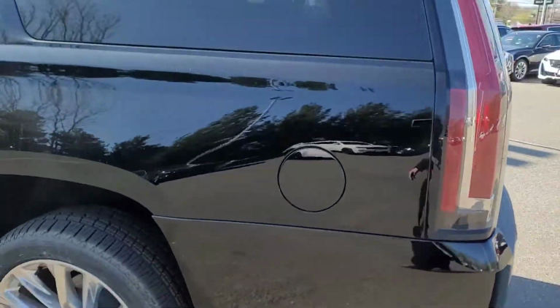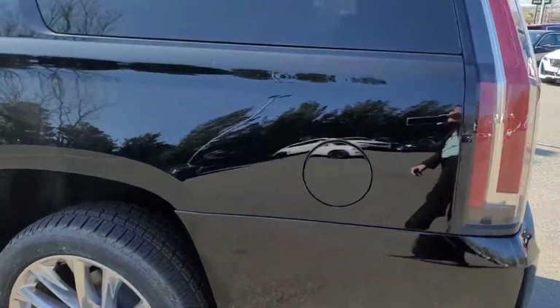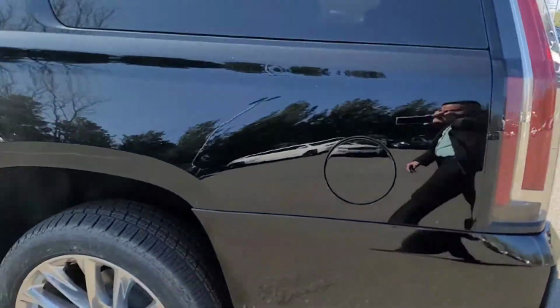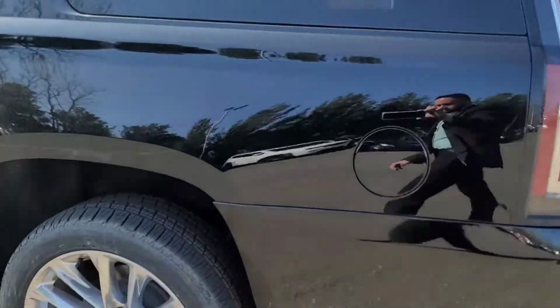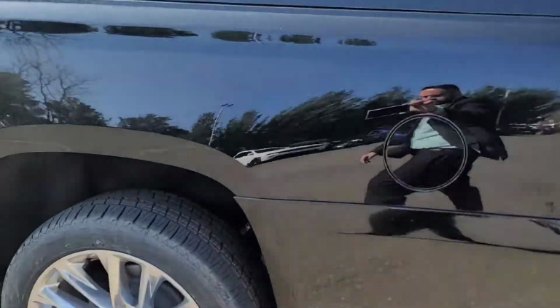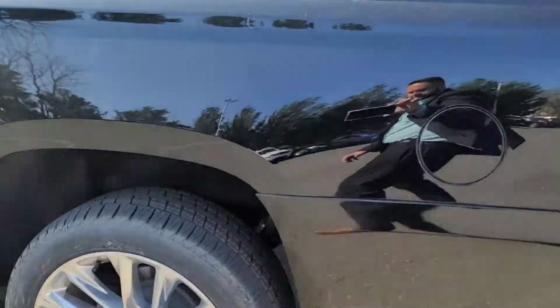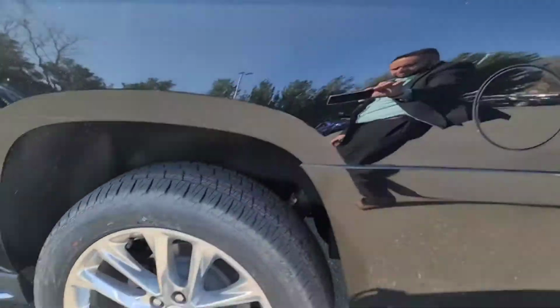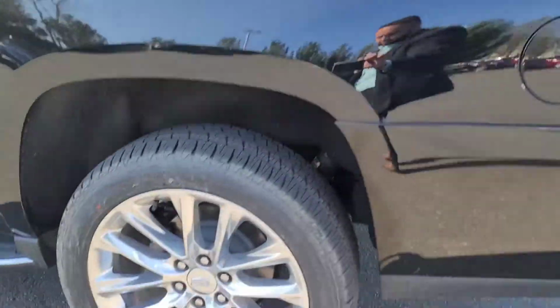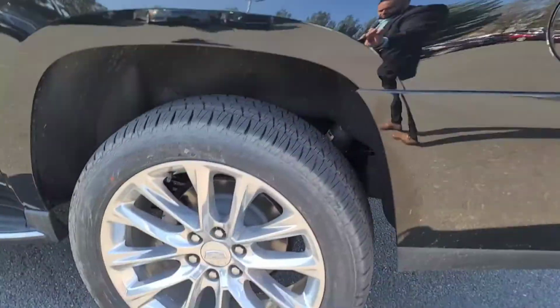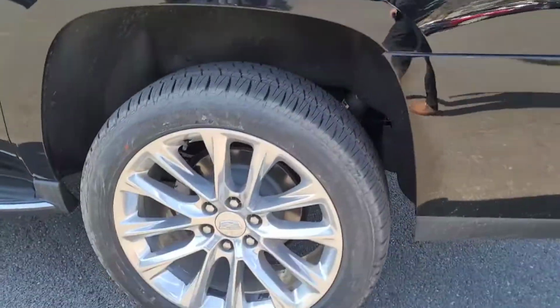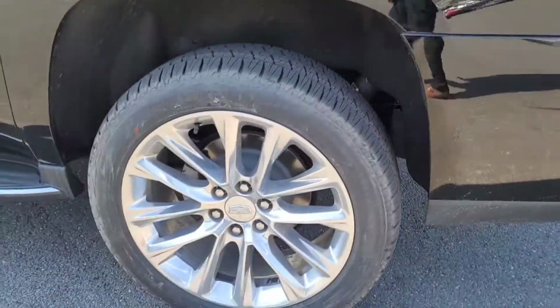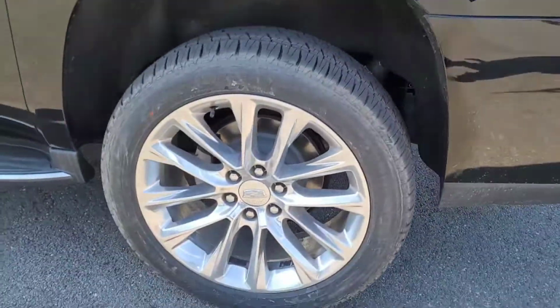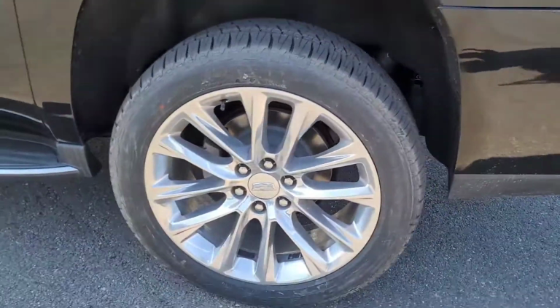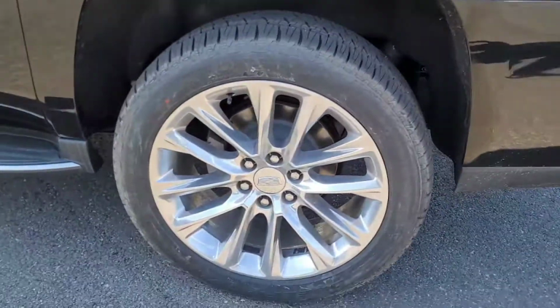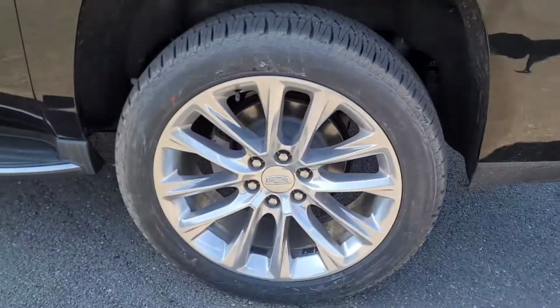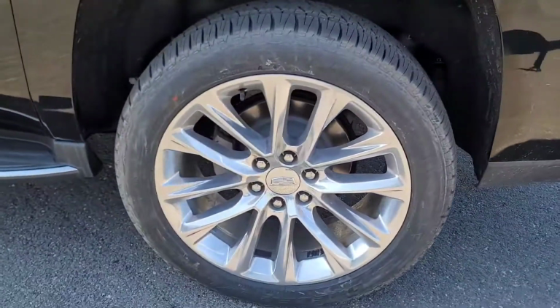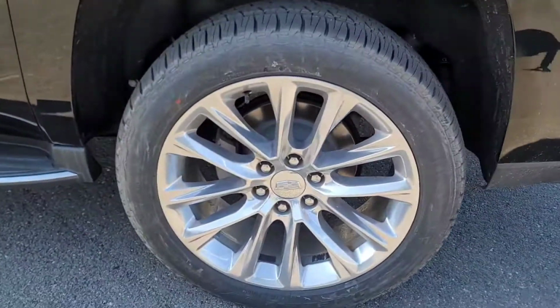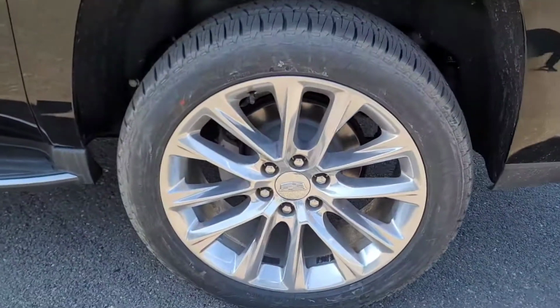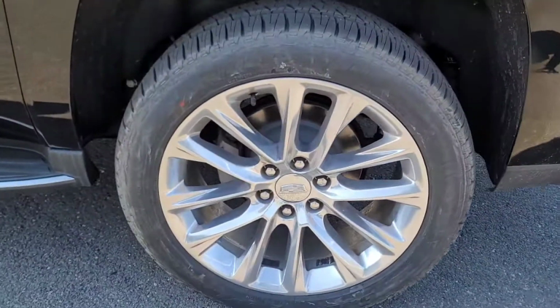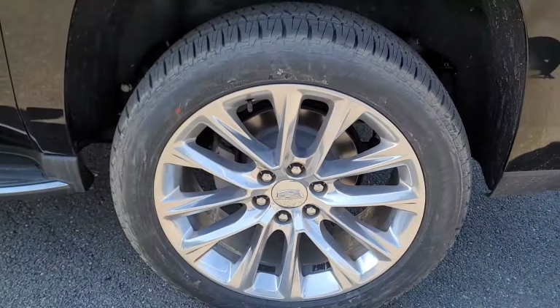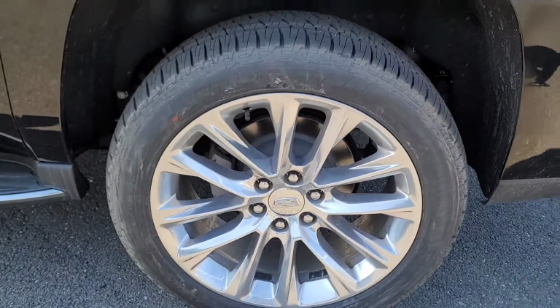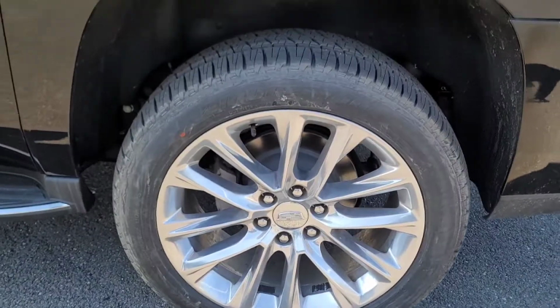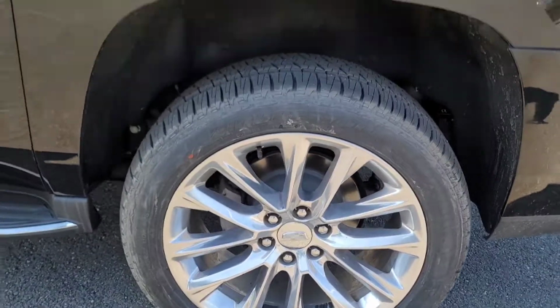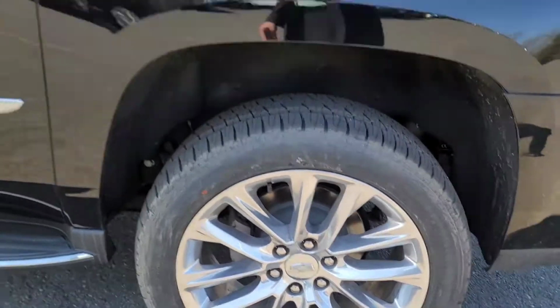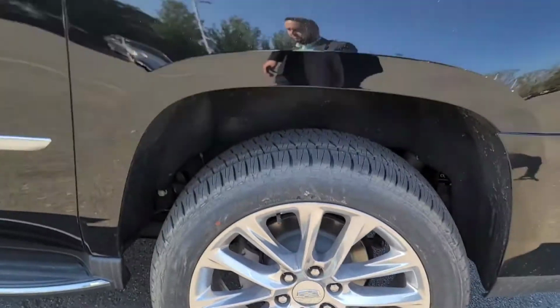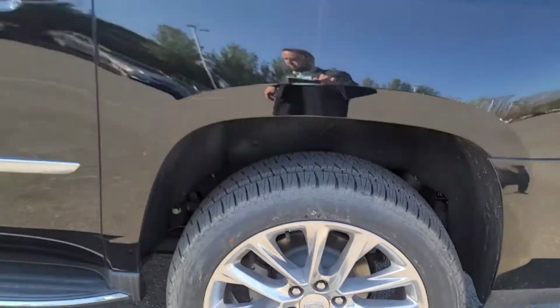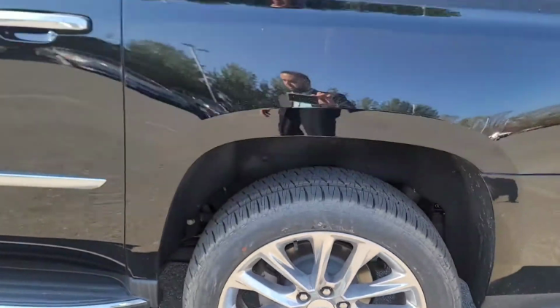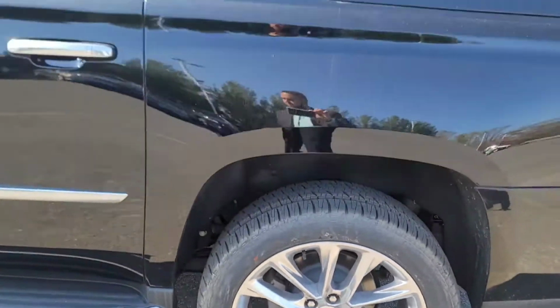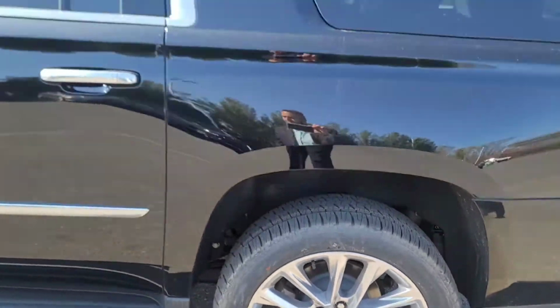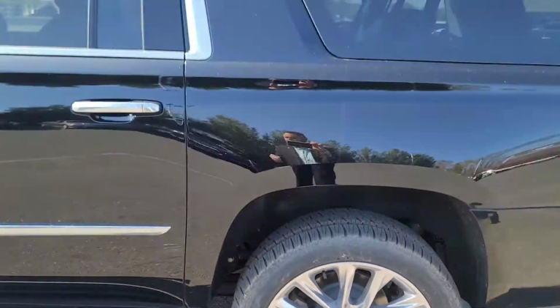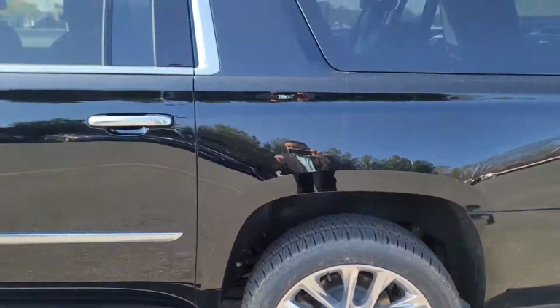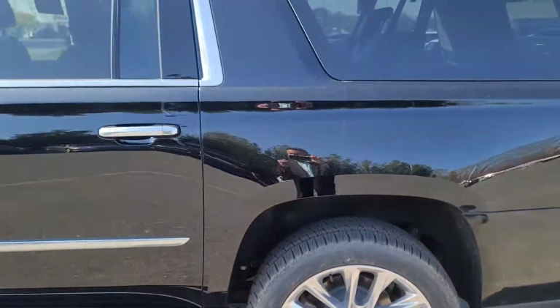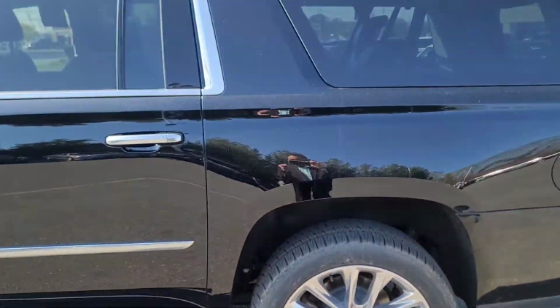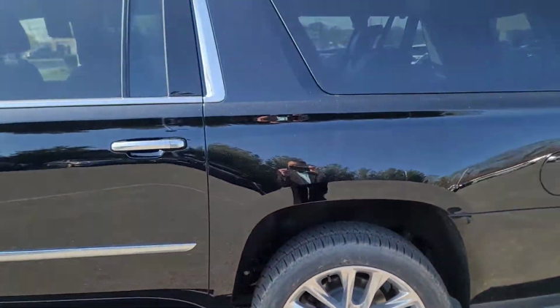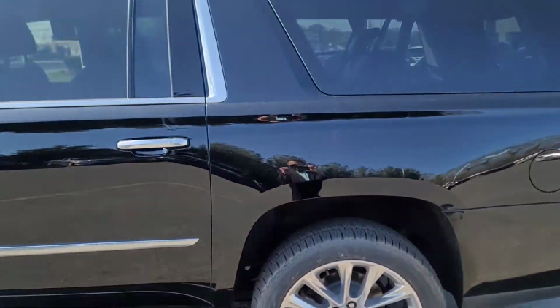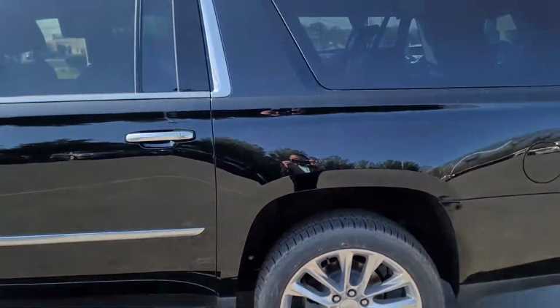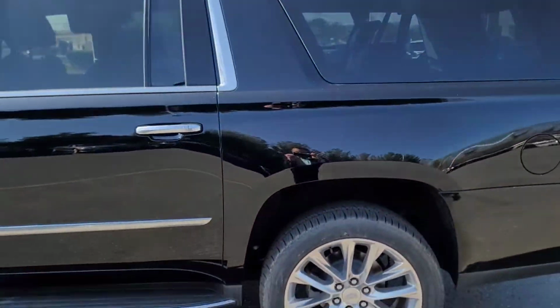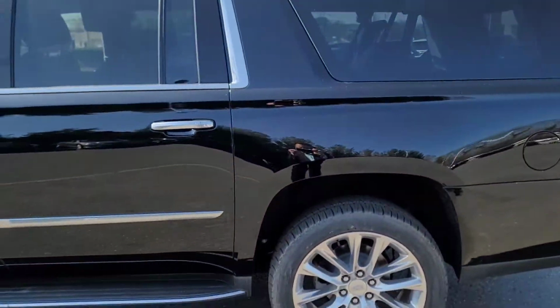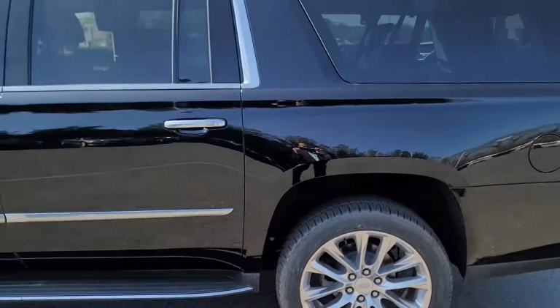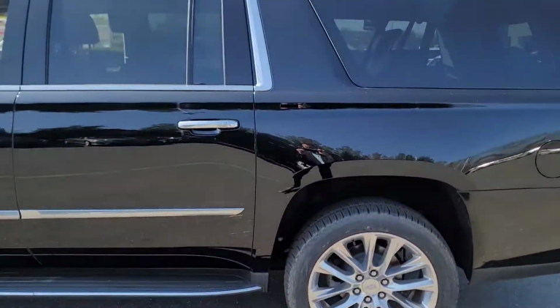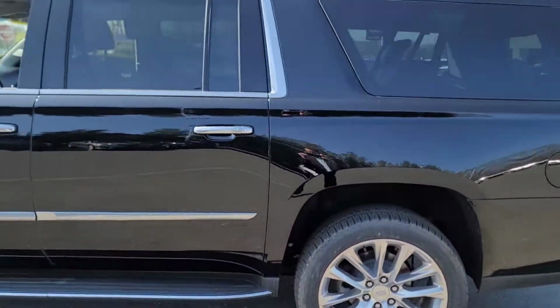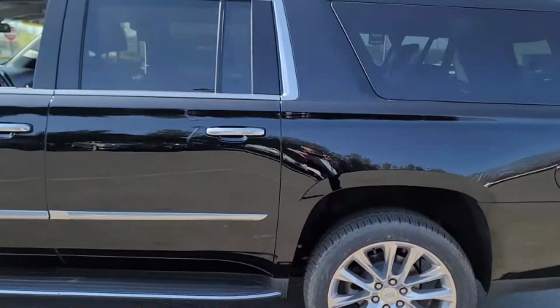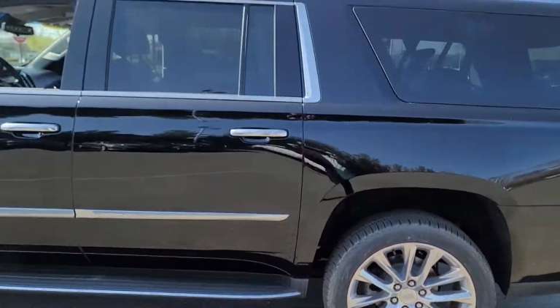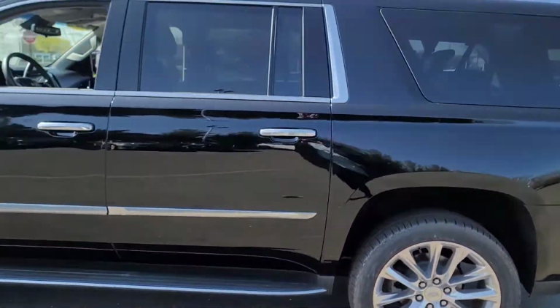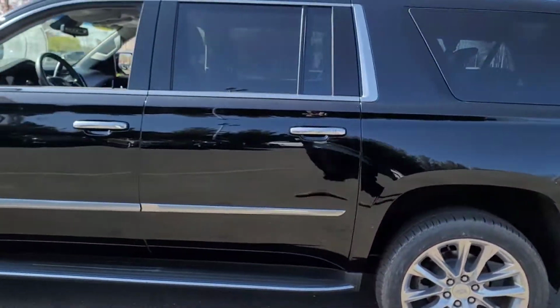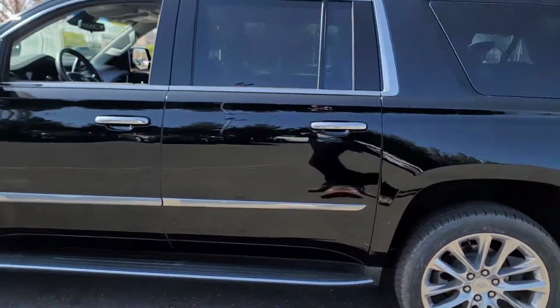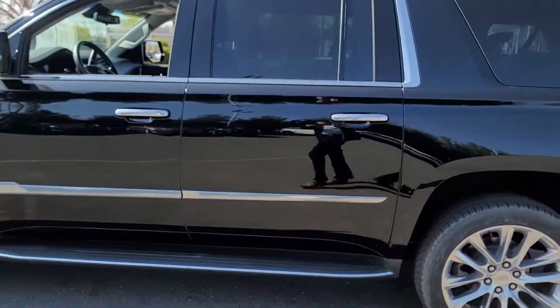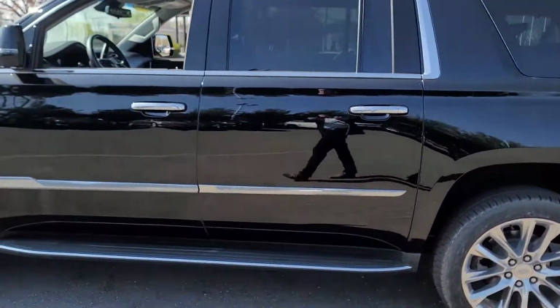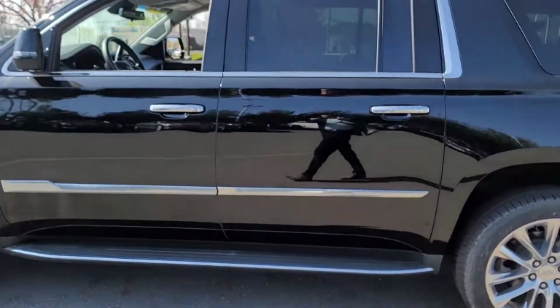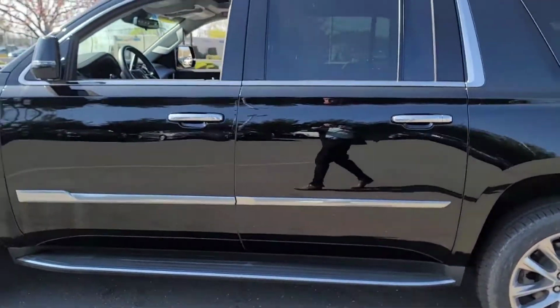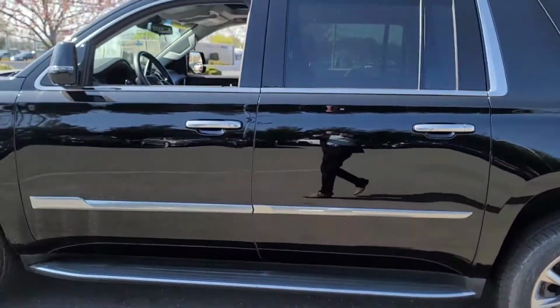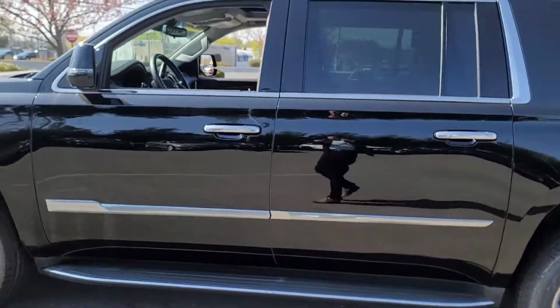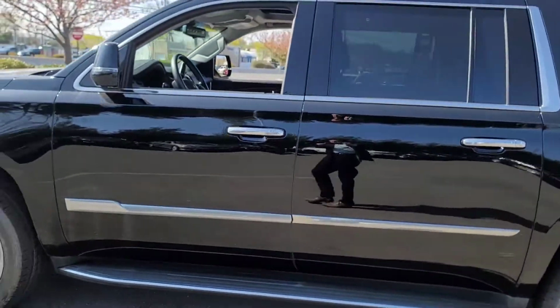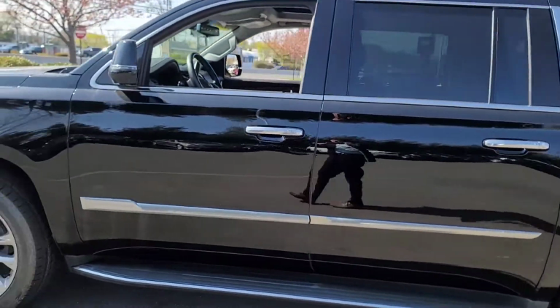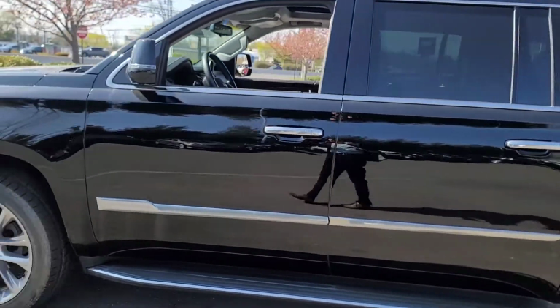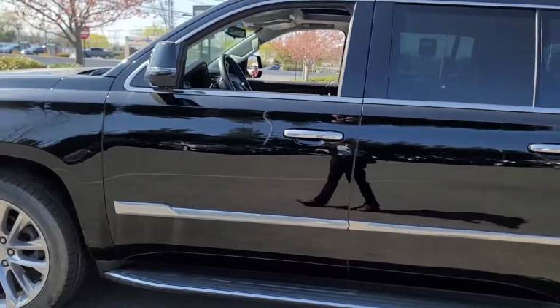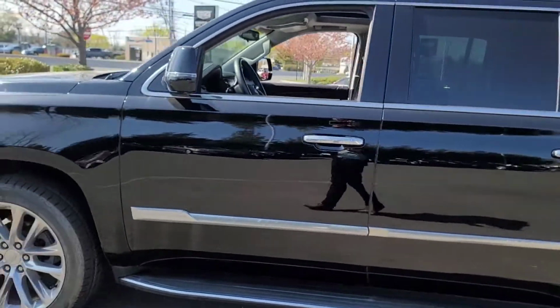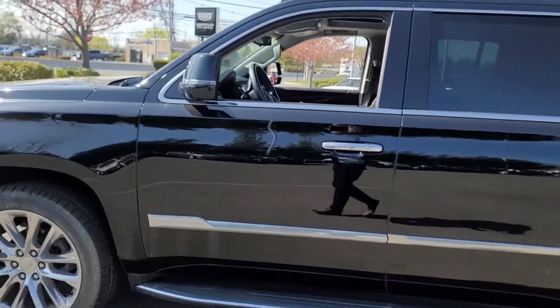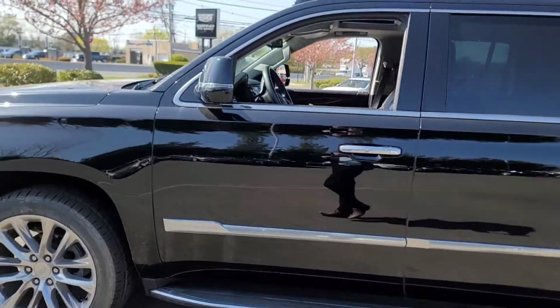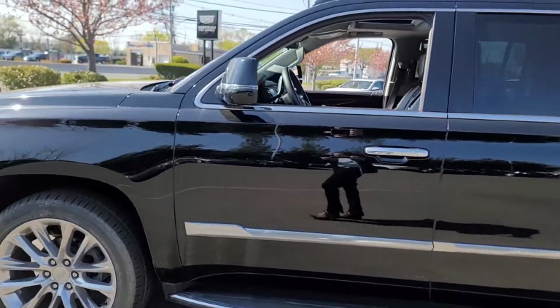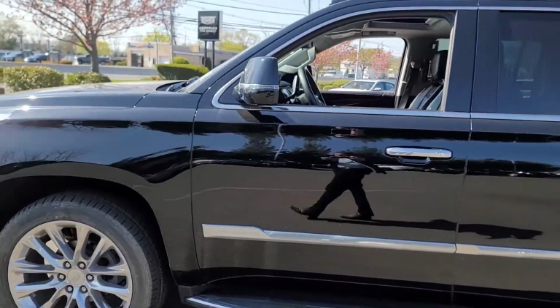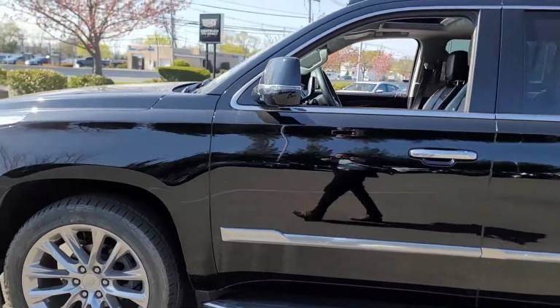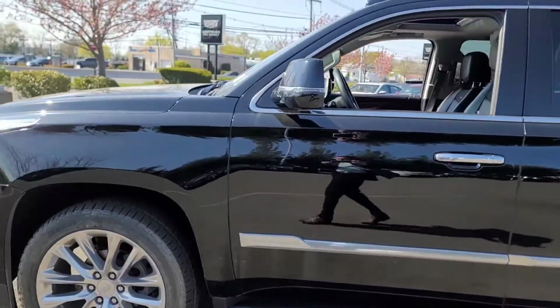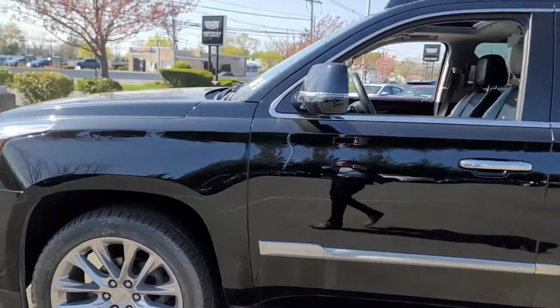Rear wheels also brand new tires on the rear, body looks good, bumpers look good. Rear wheel also looks good, the panels look great.